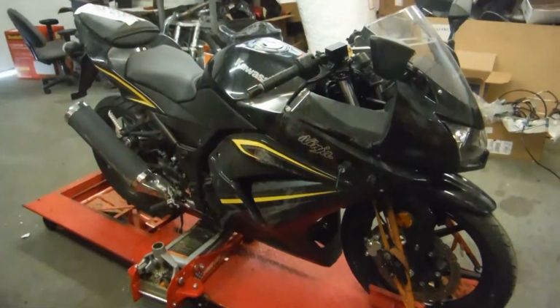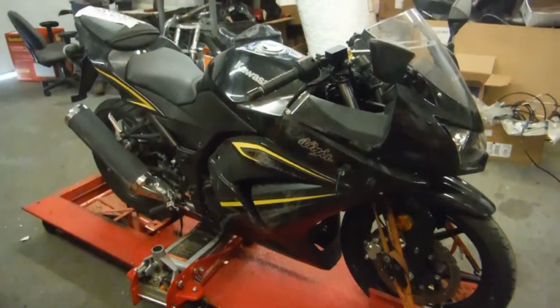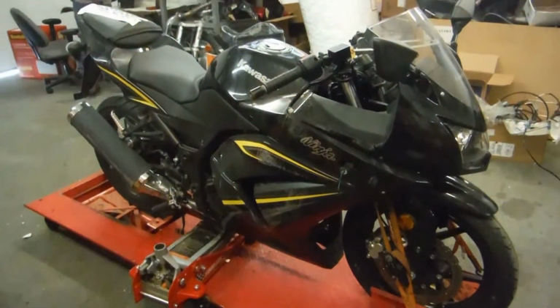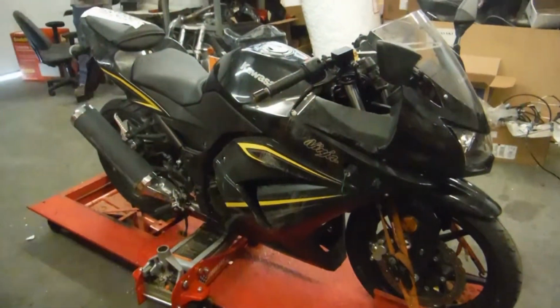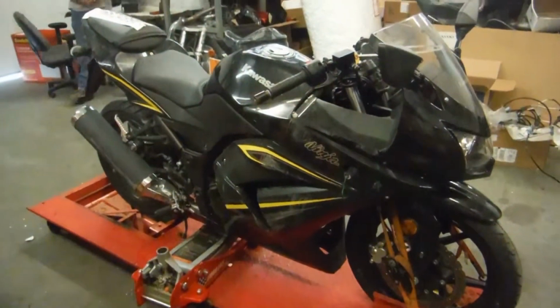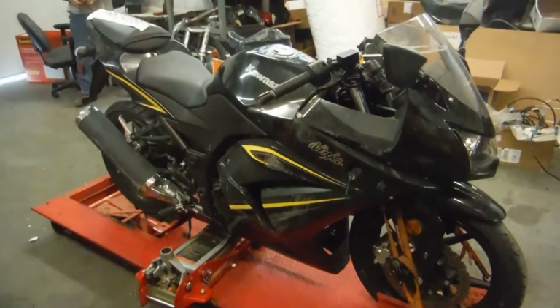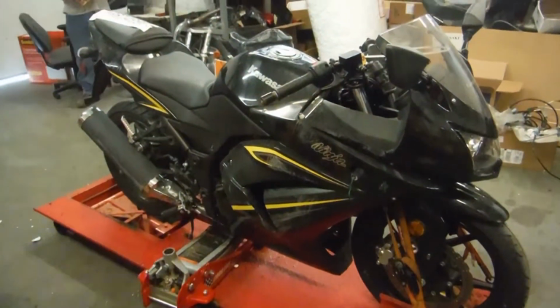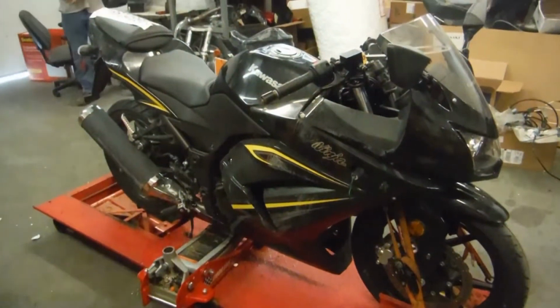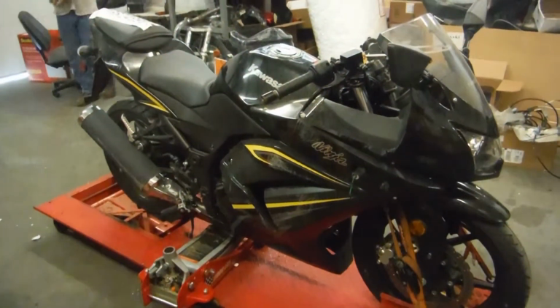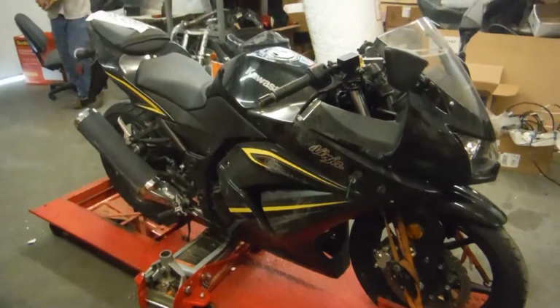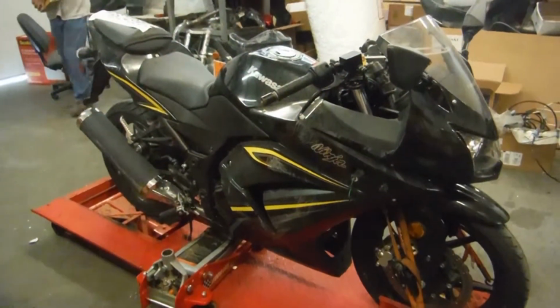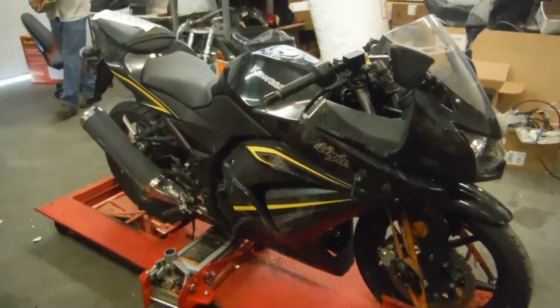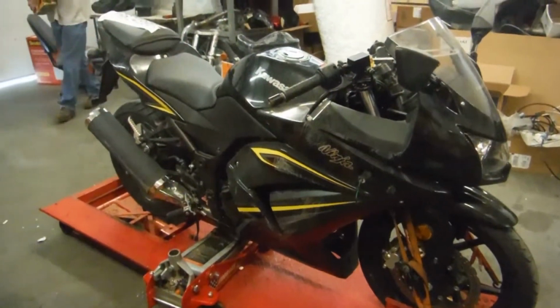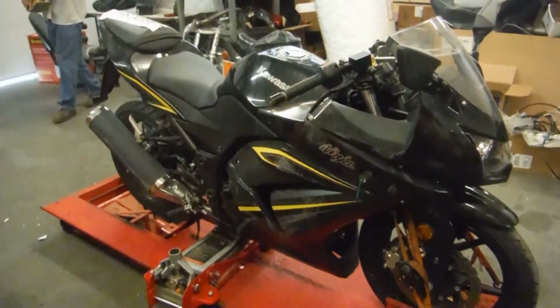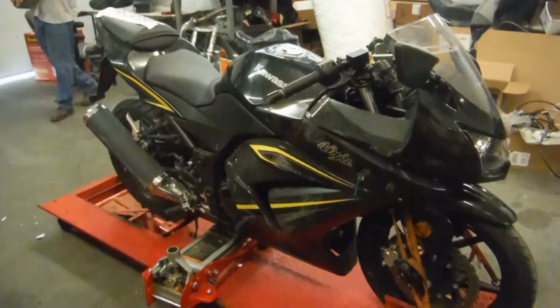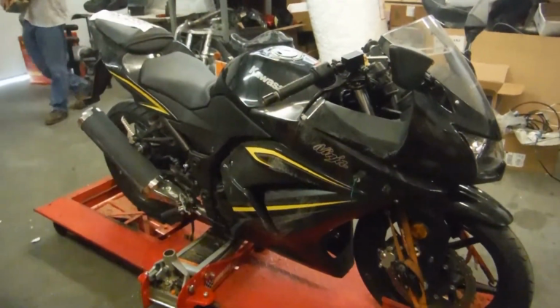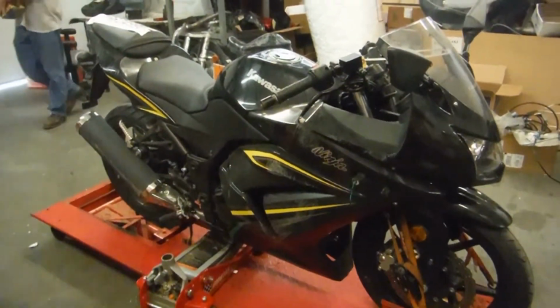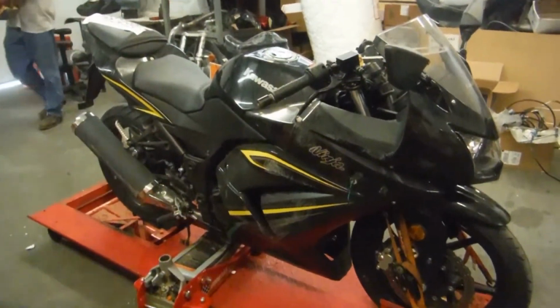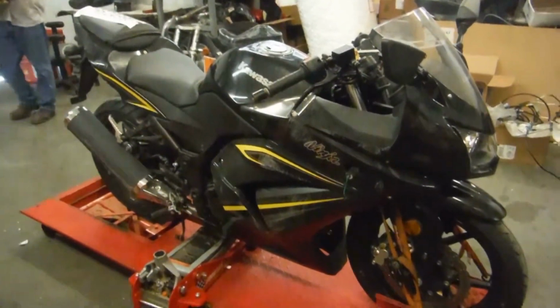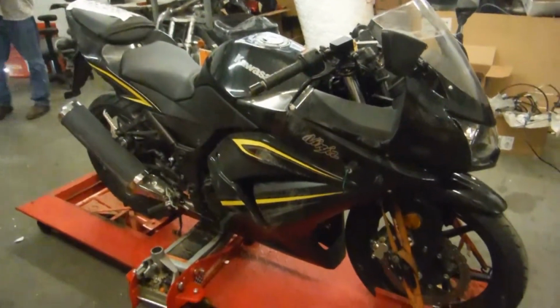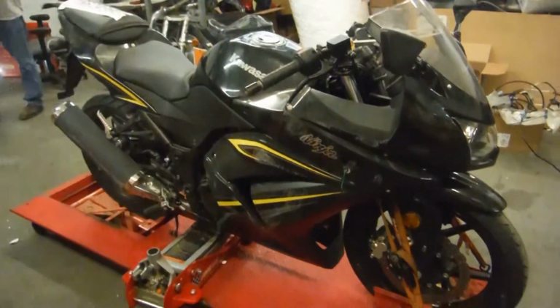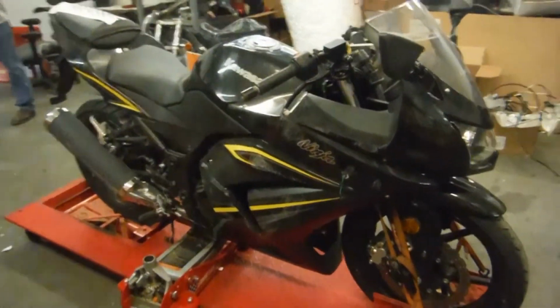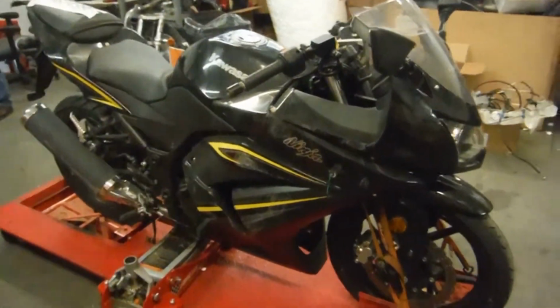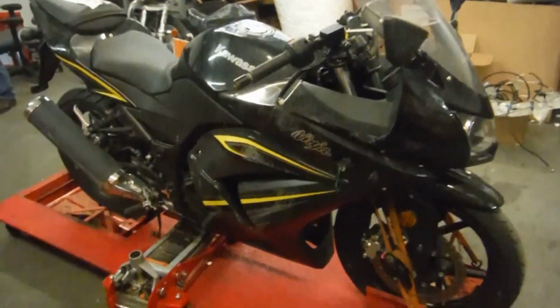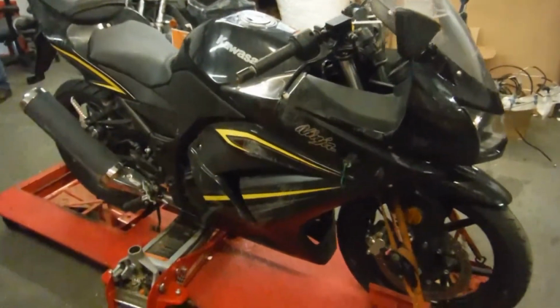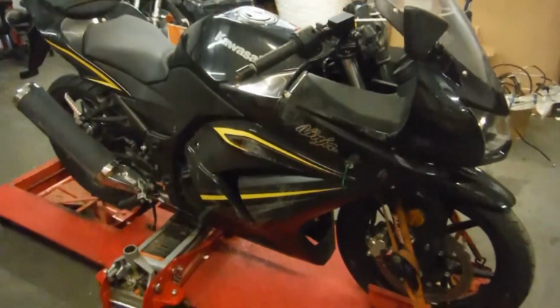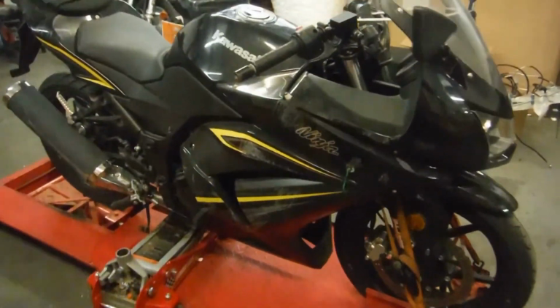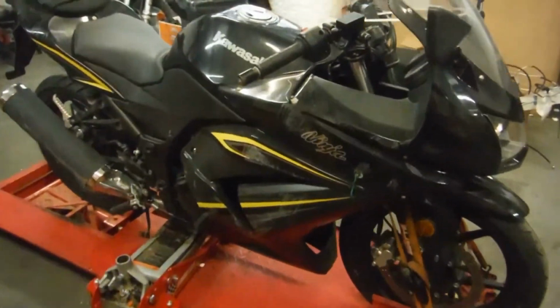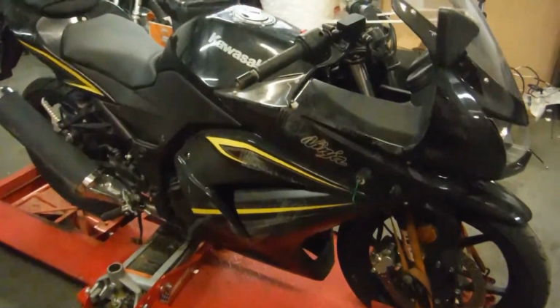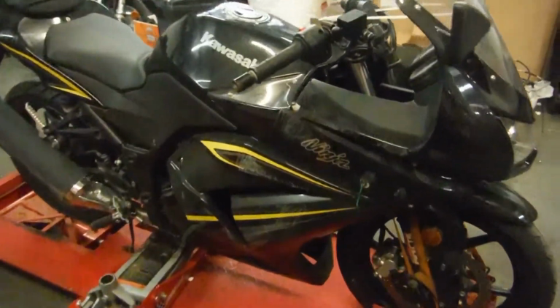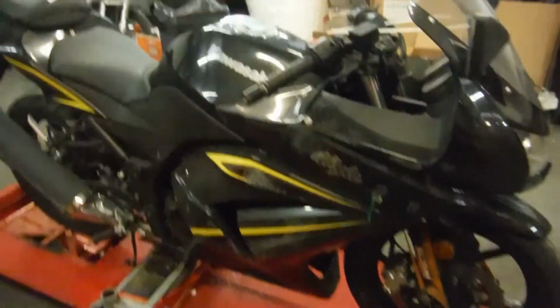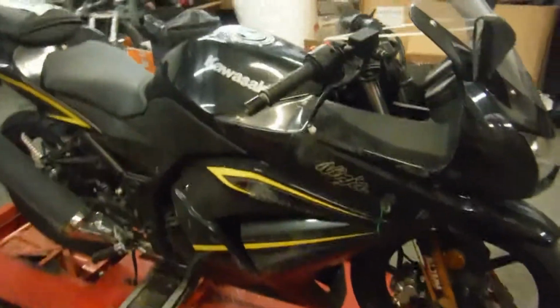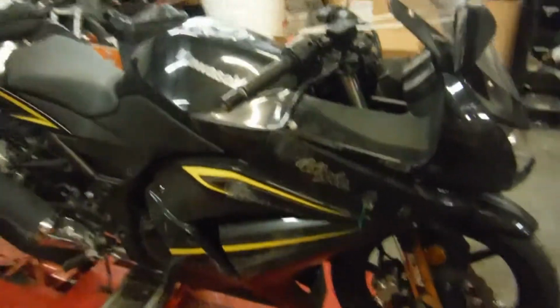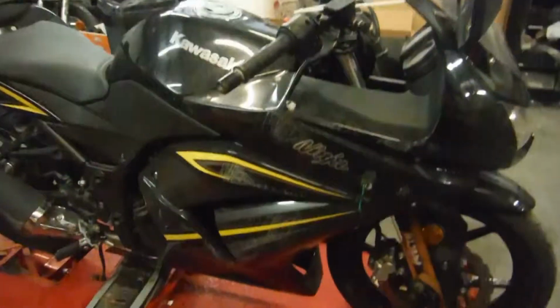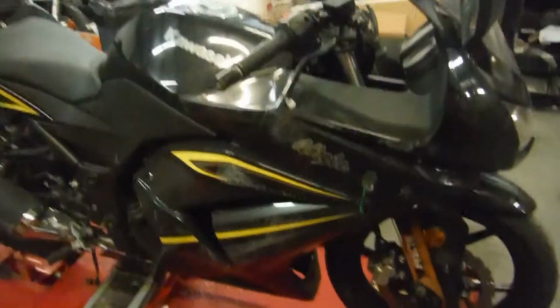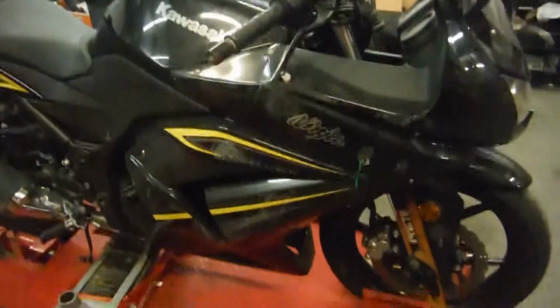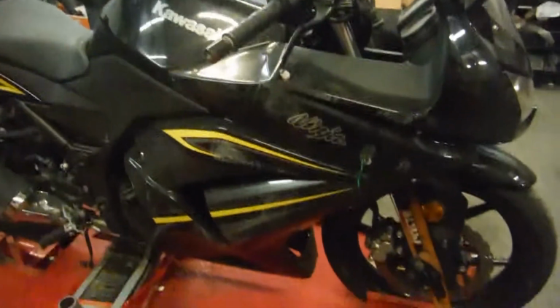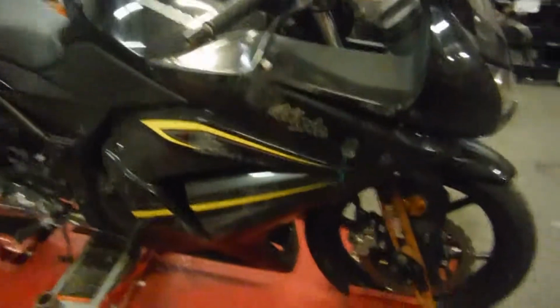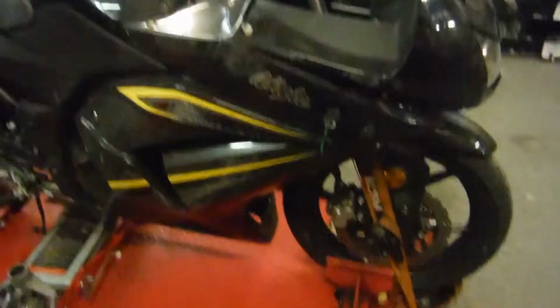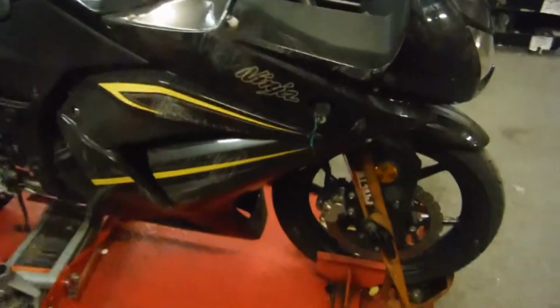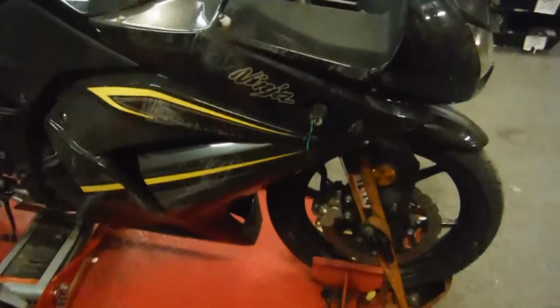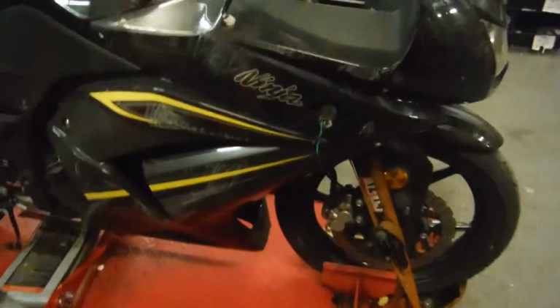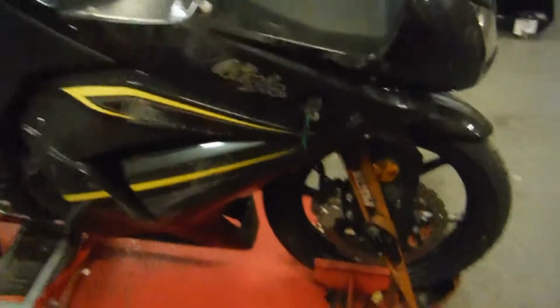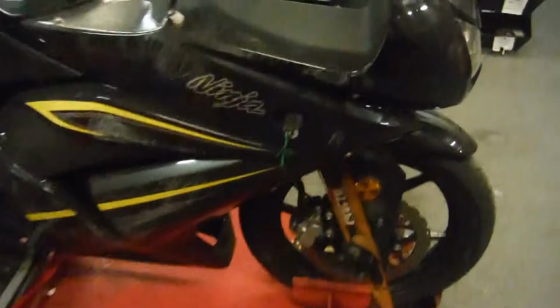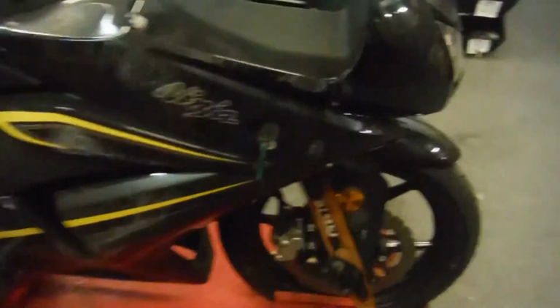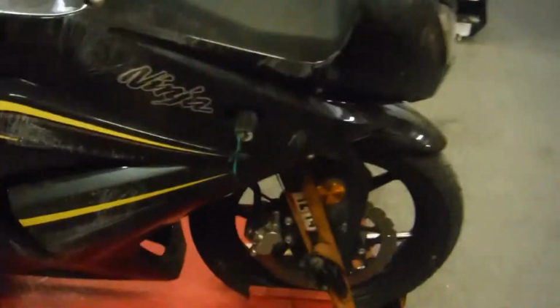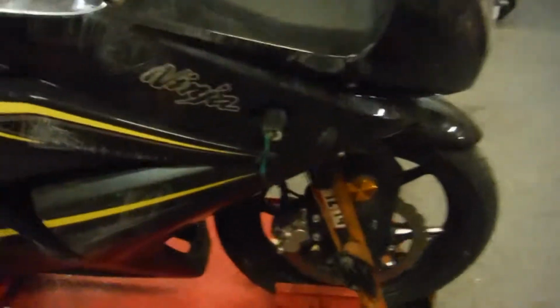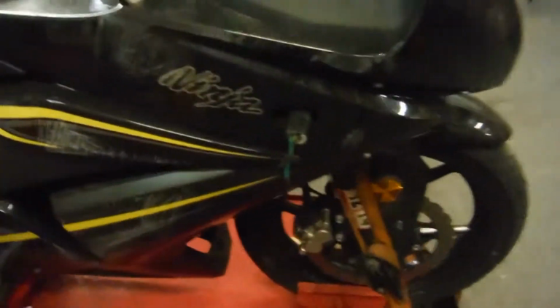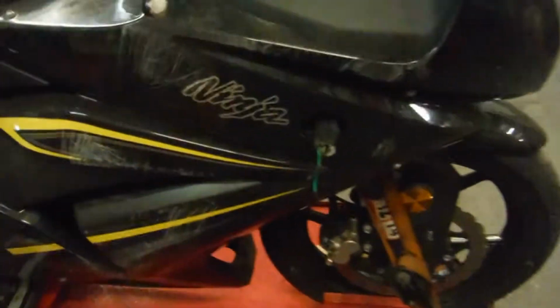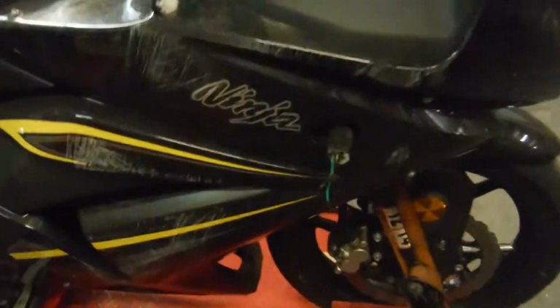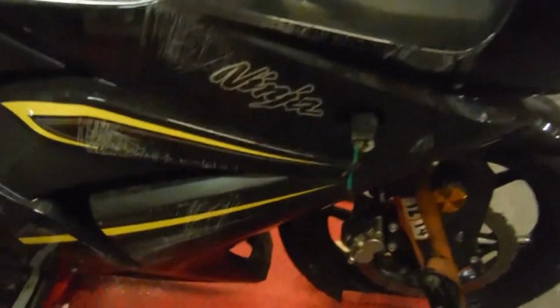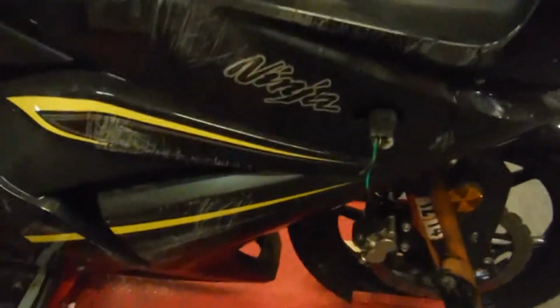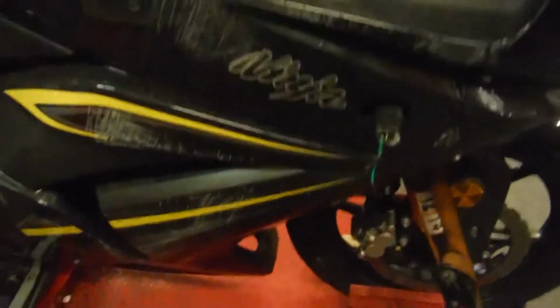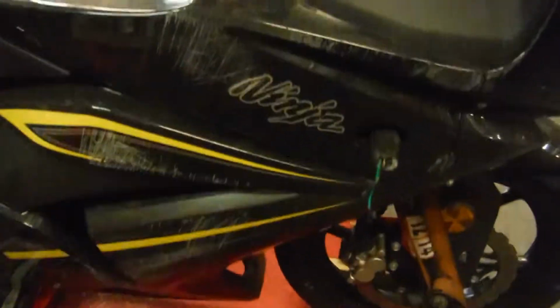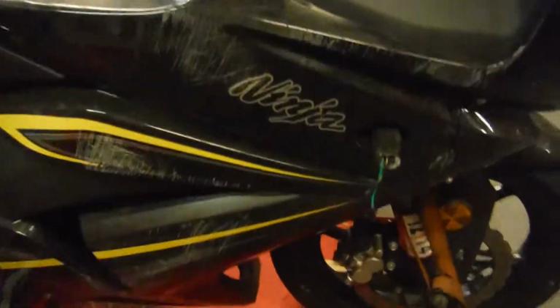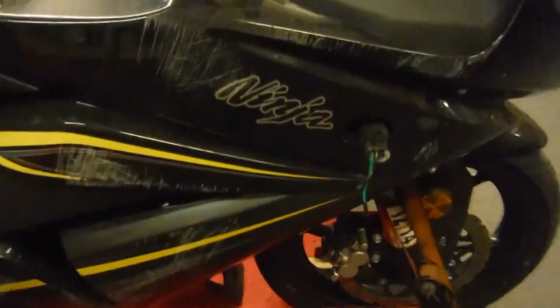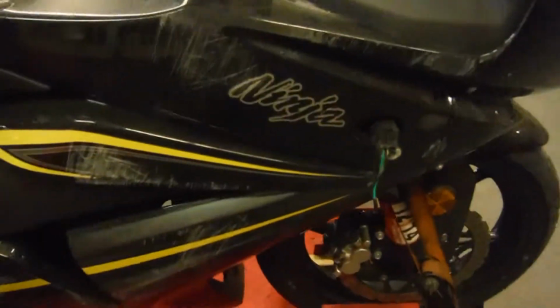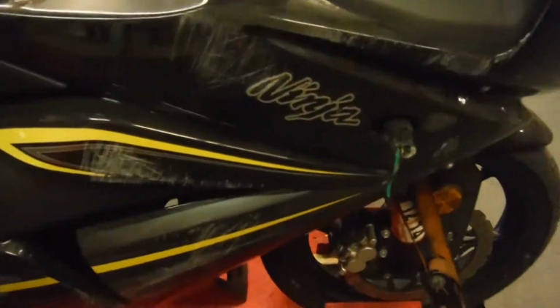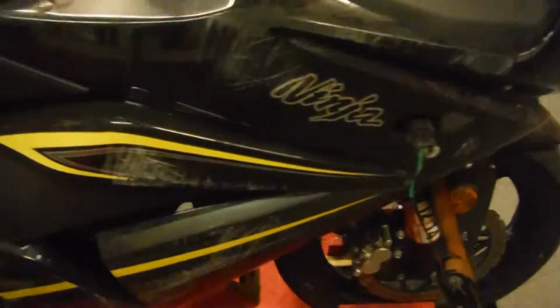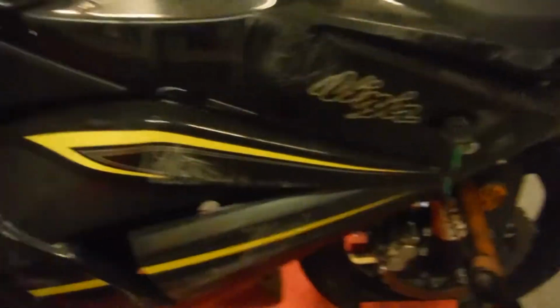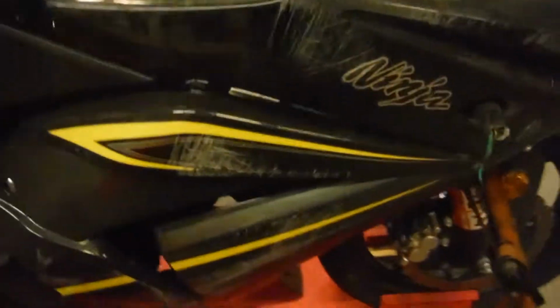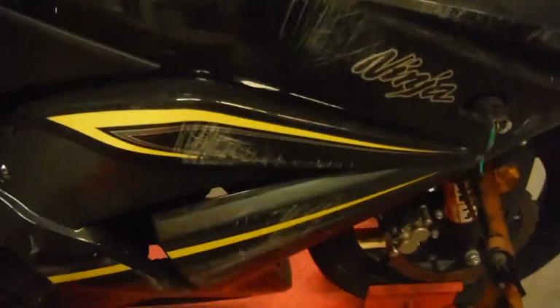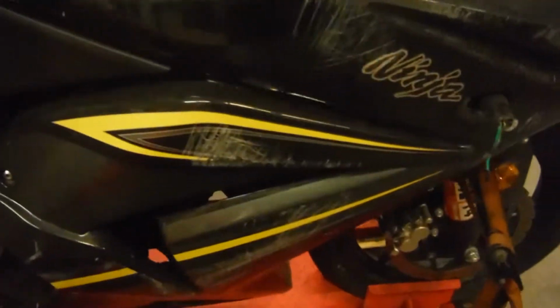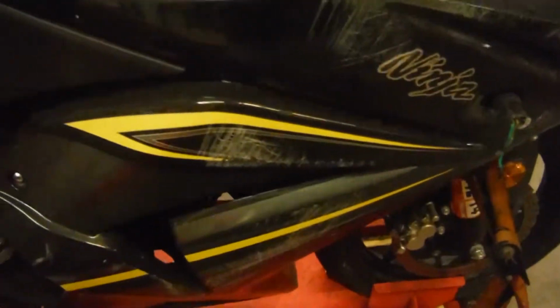Here we have a 2012 EX250, which is a non-repairable bike, being dismantled for its parts.